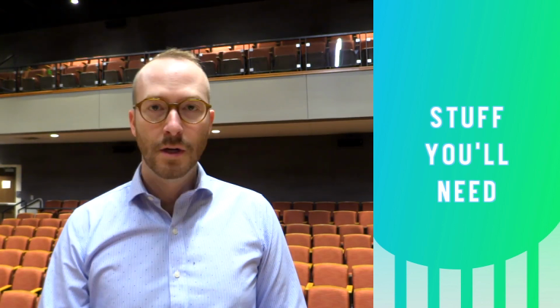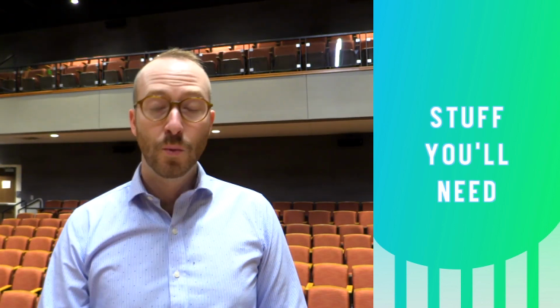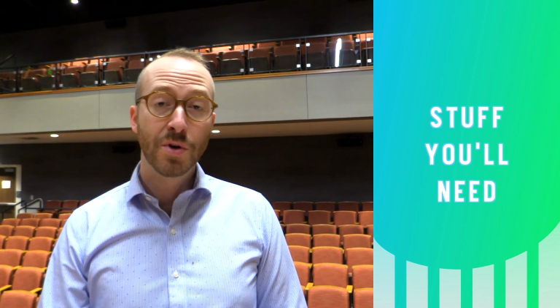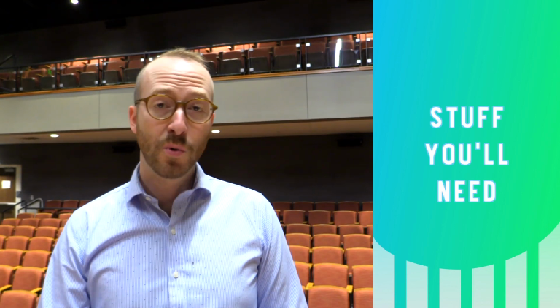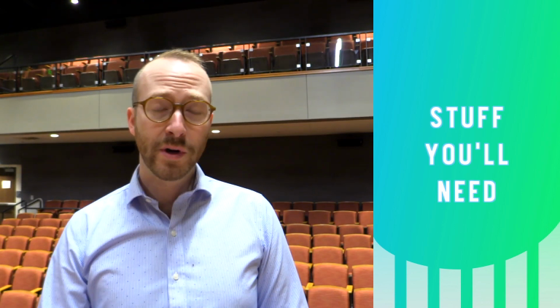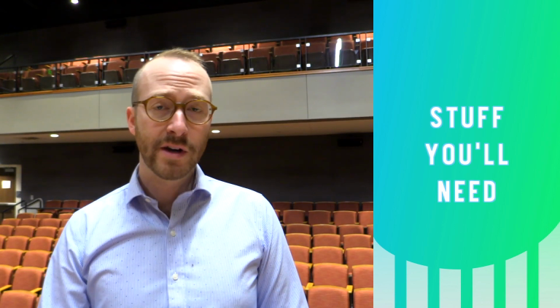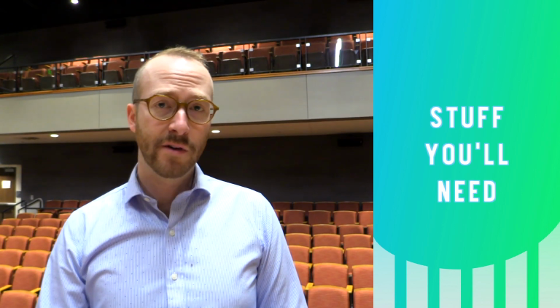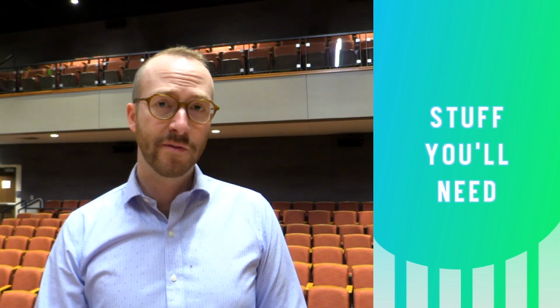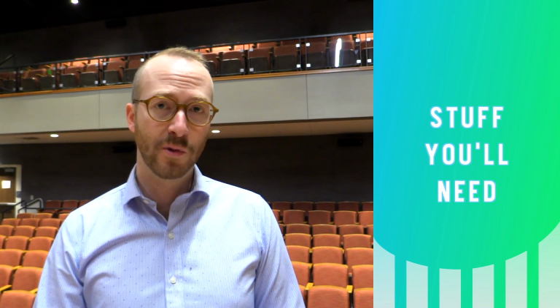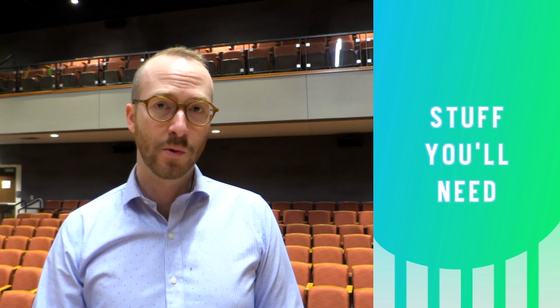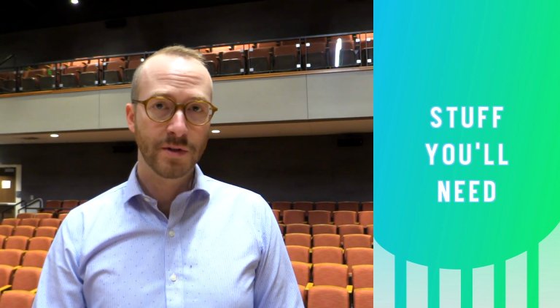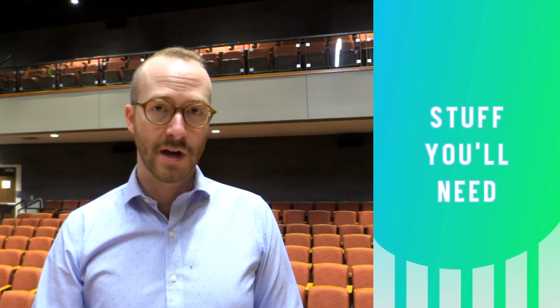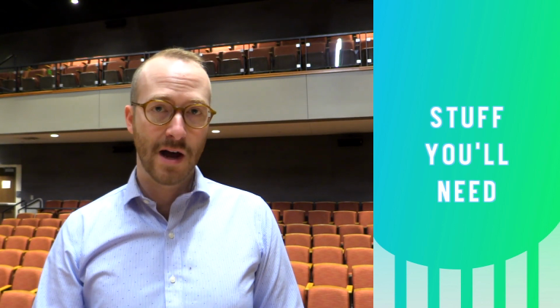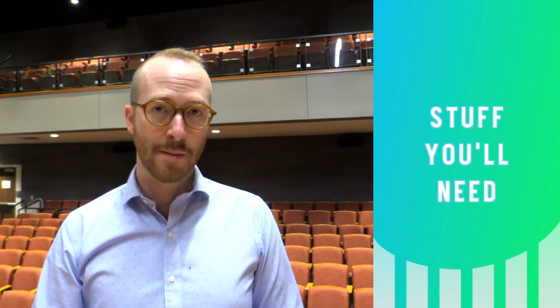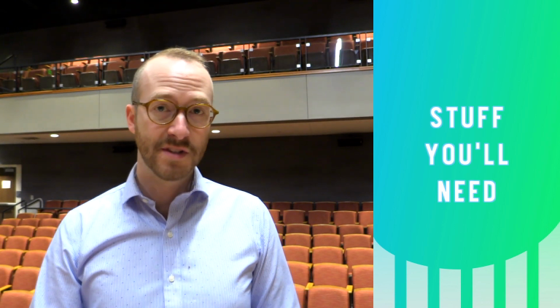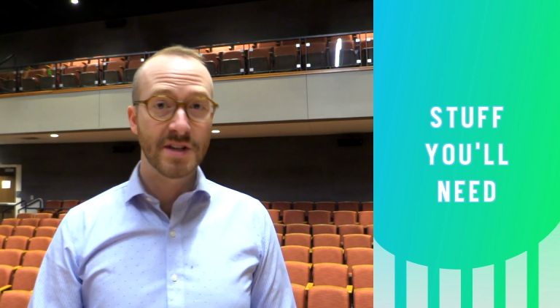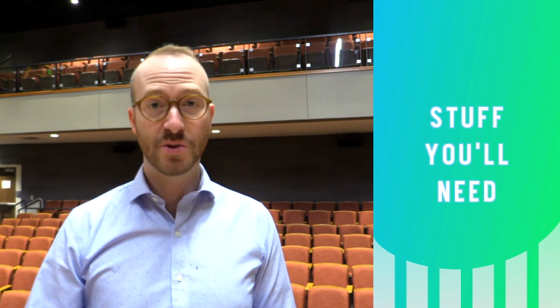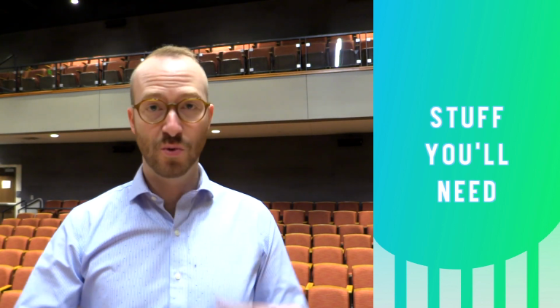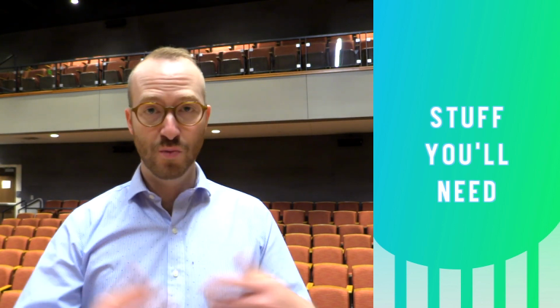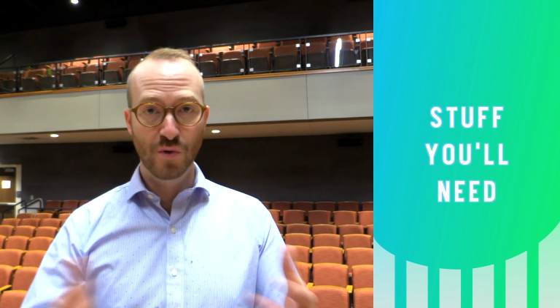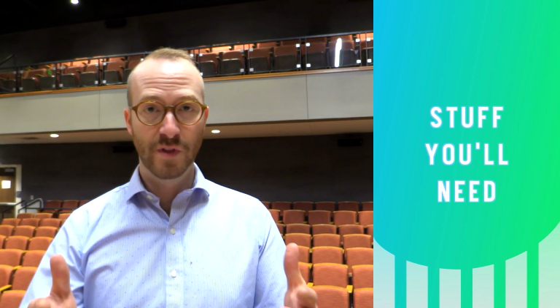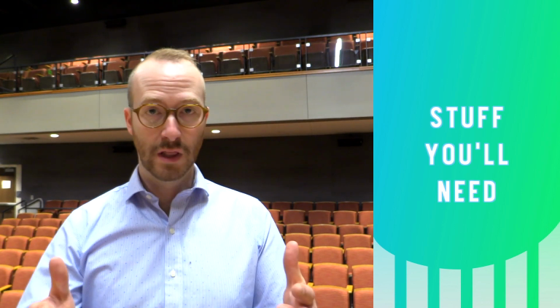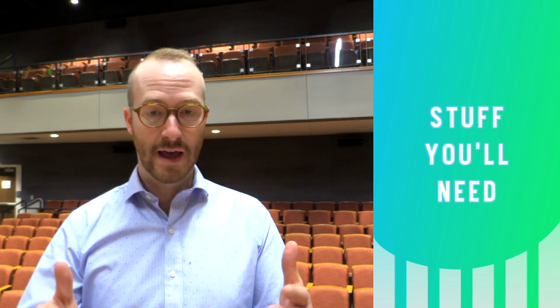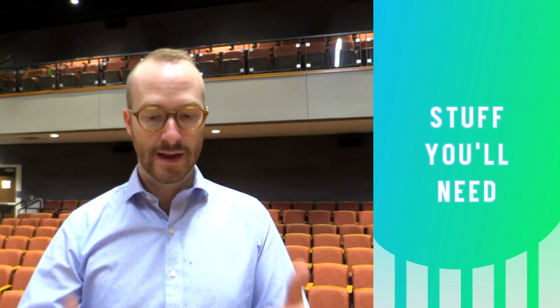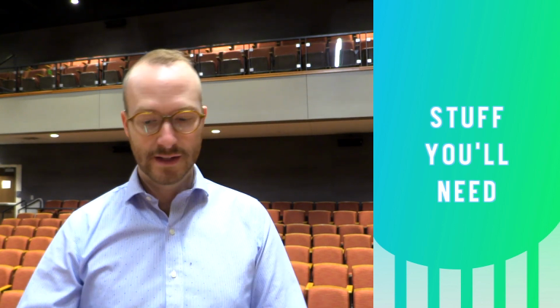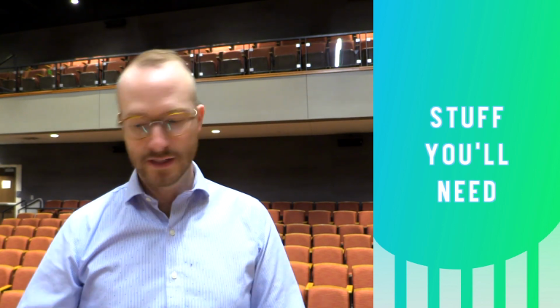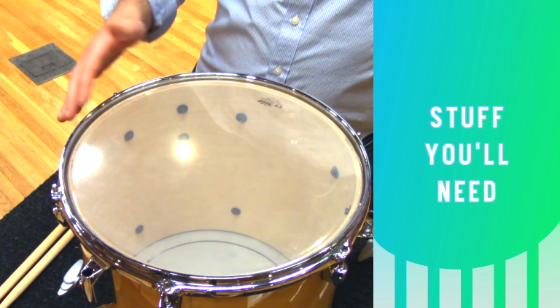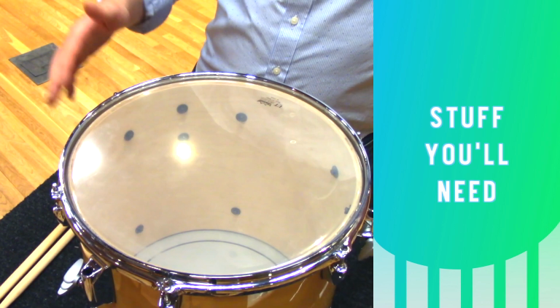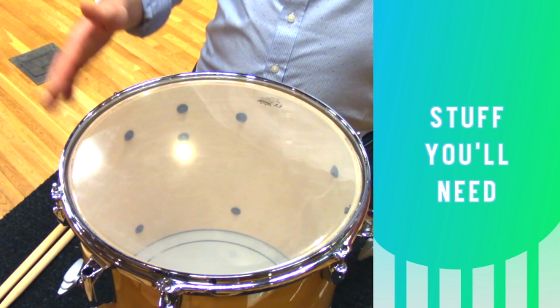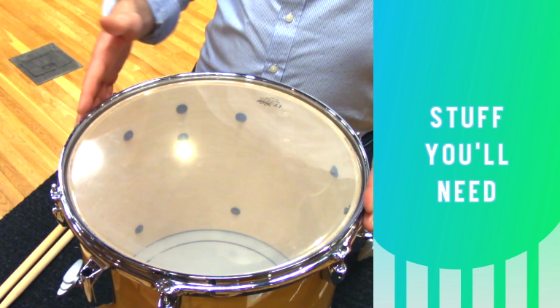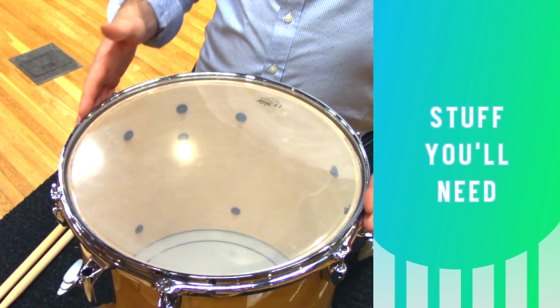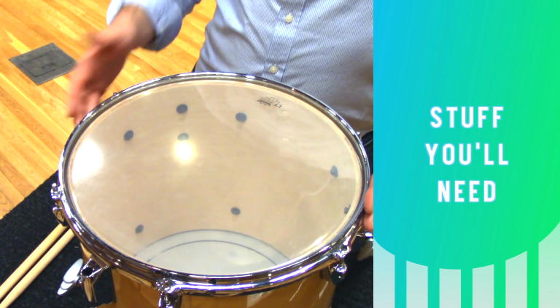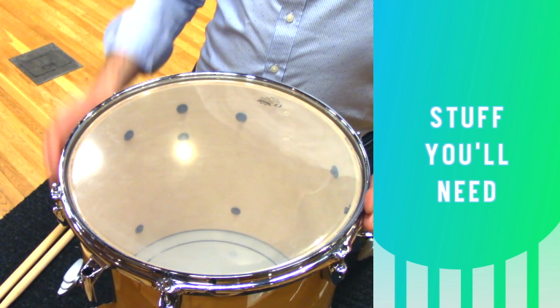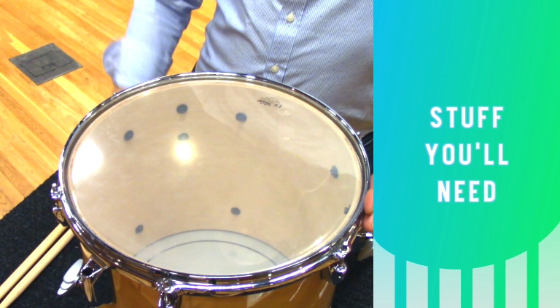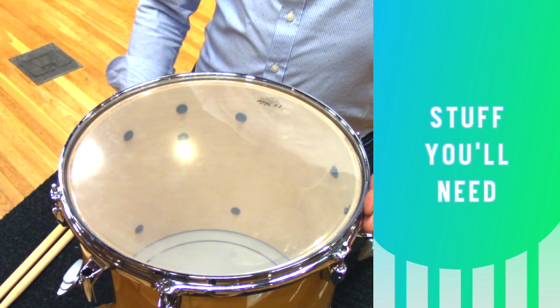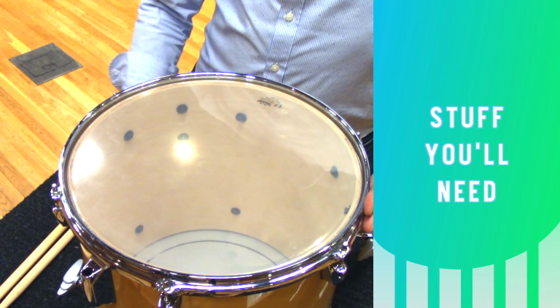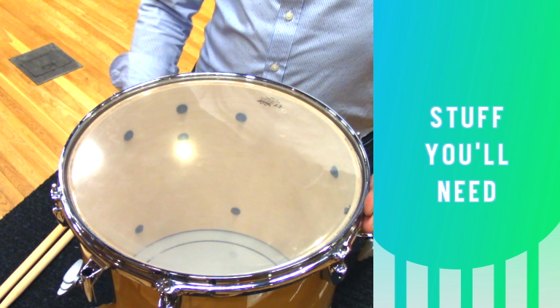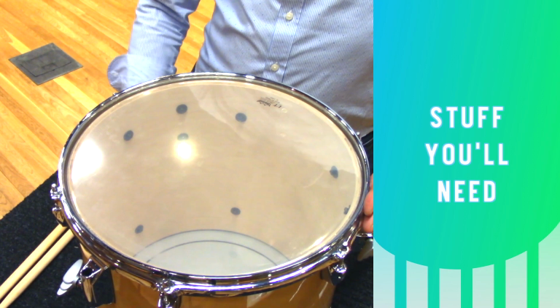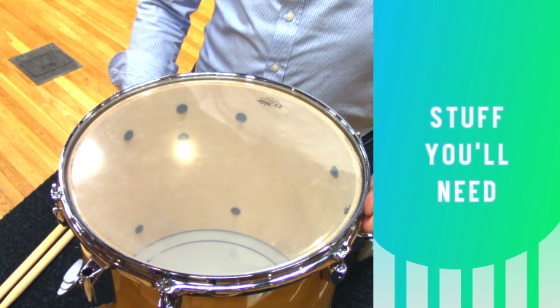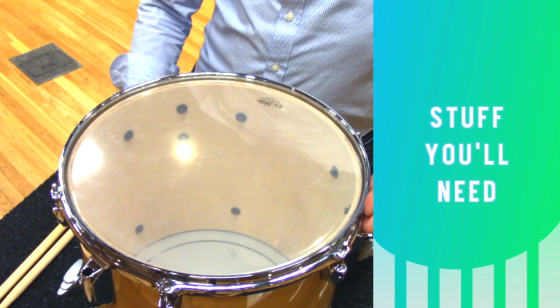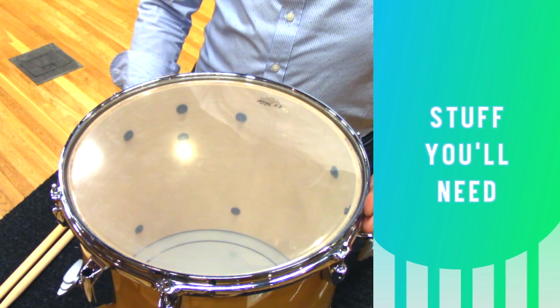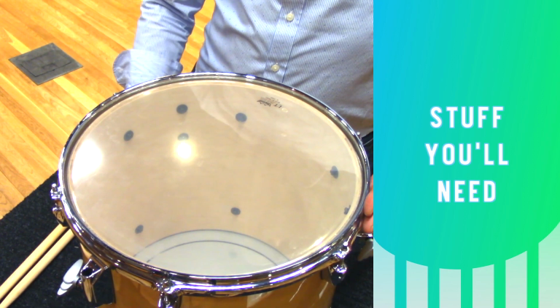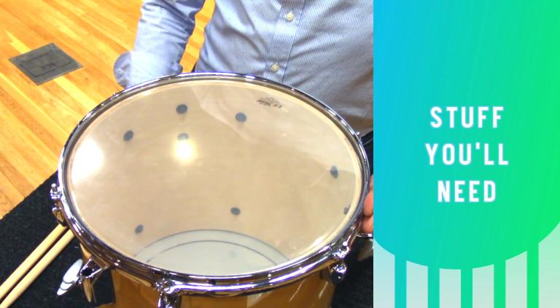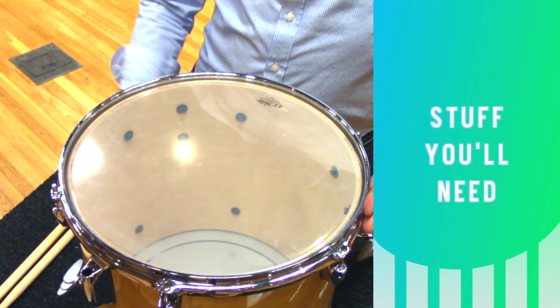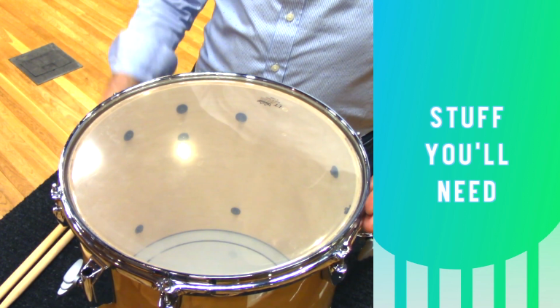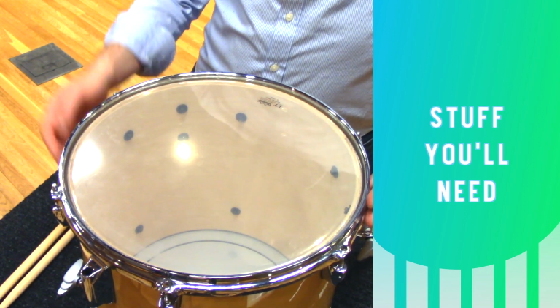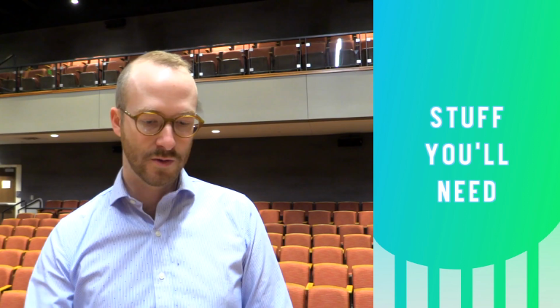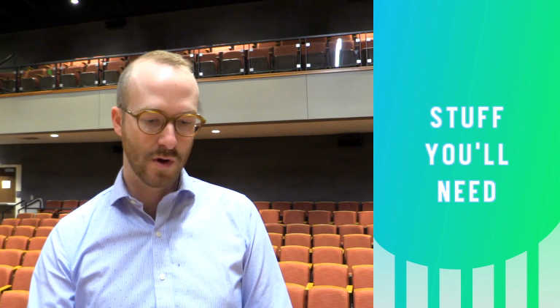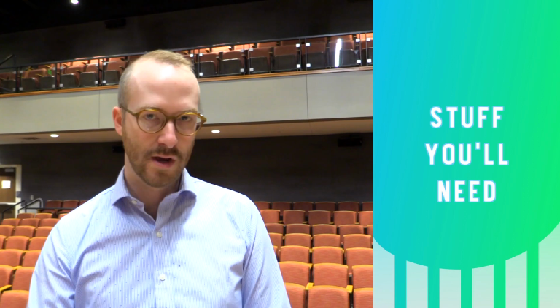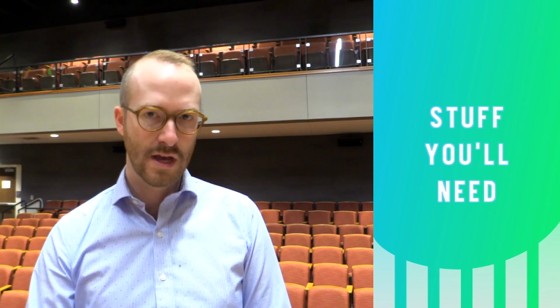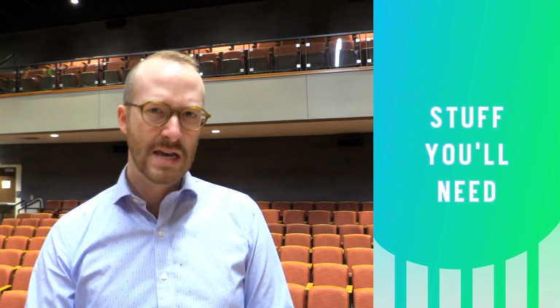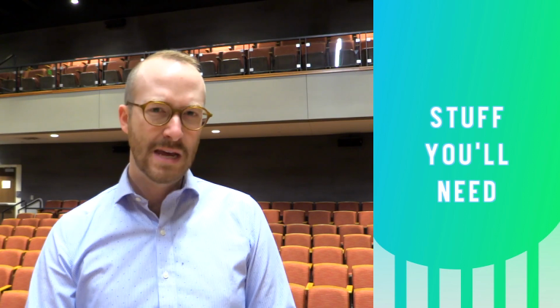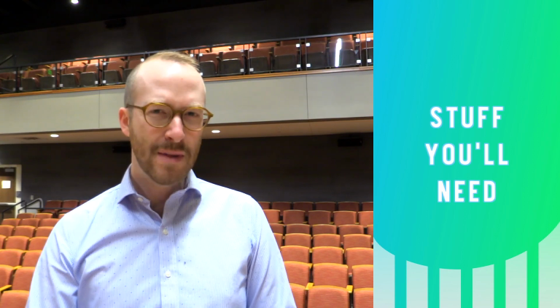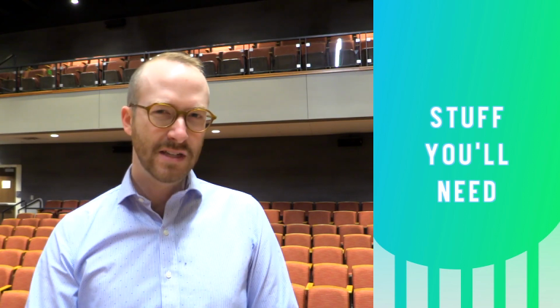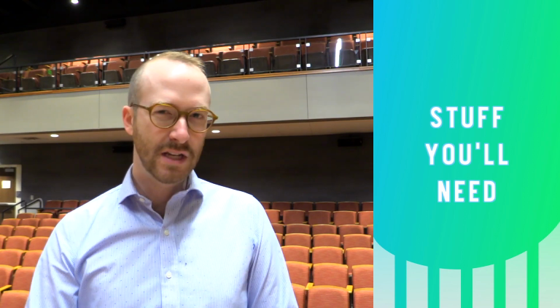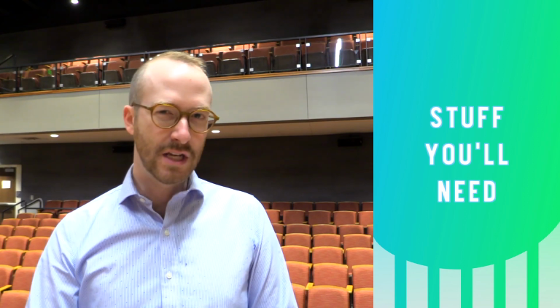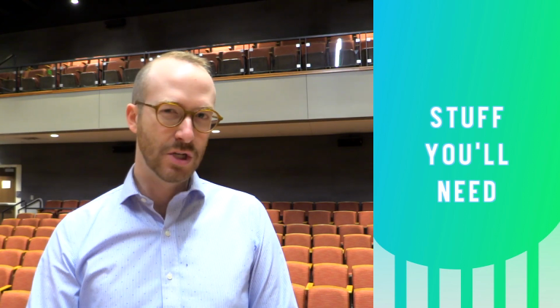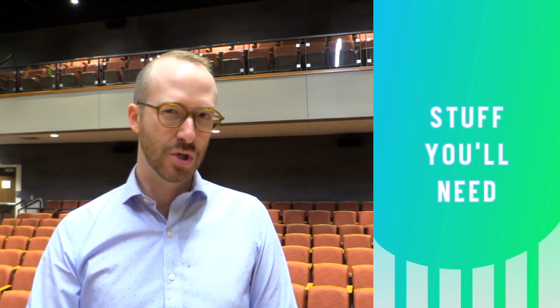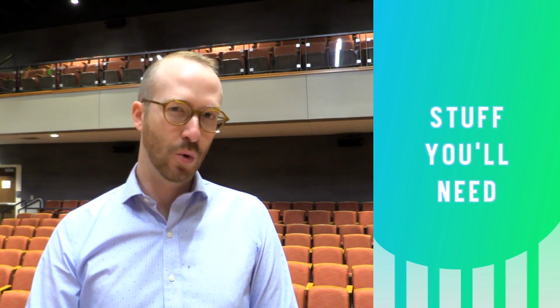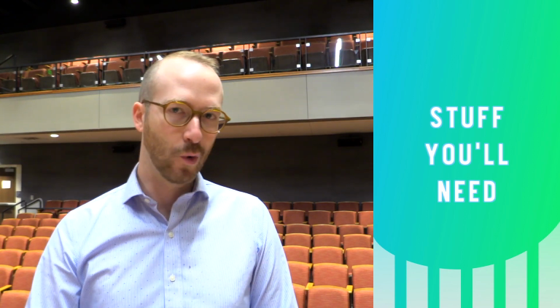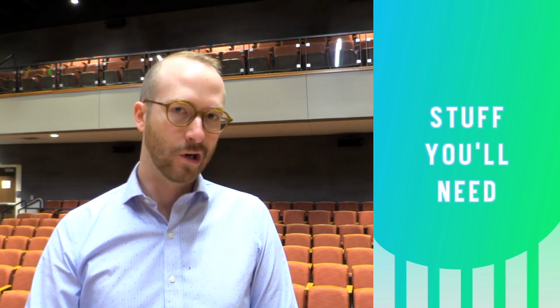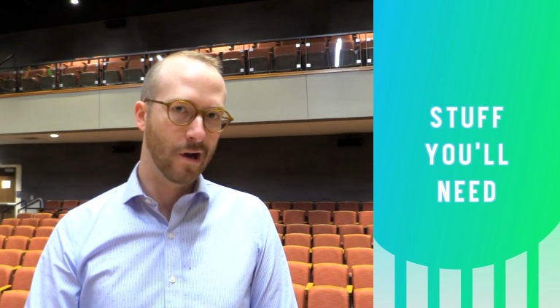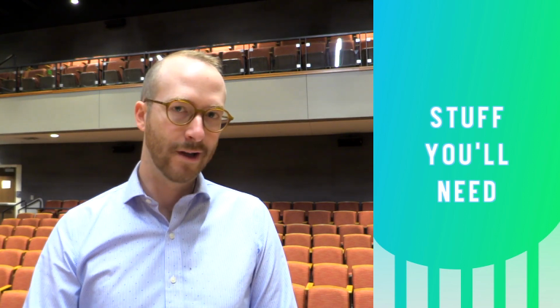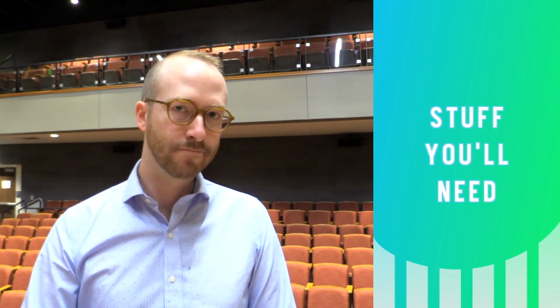When you're working on a floor tom, it's nice to remove the legs and place it on a soft top table like this one. It makes it easier to work on it.